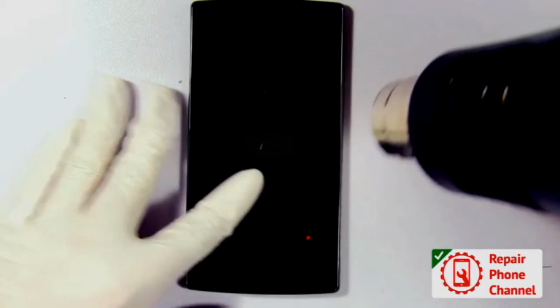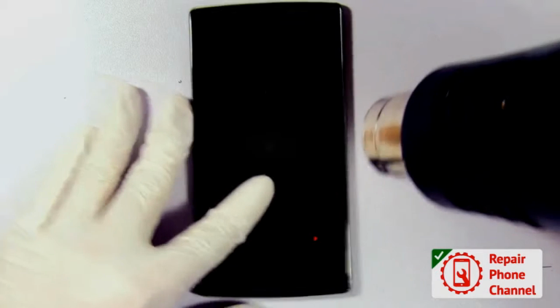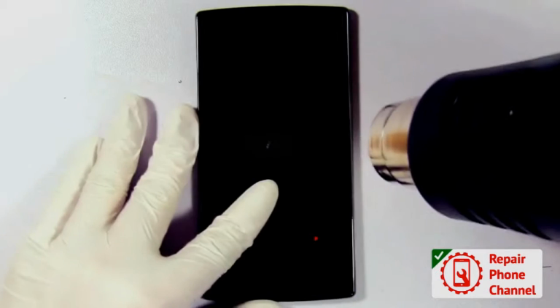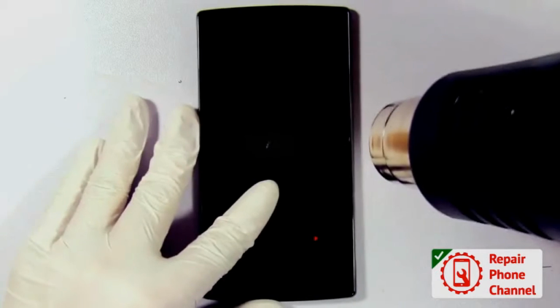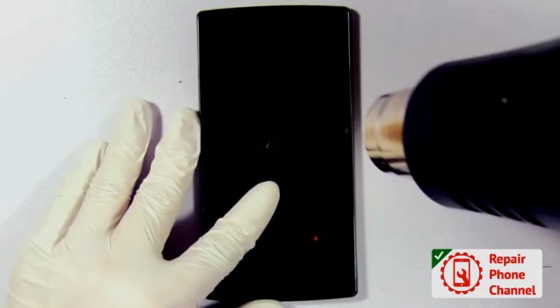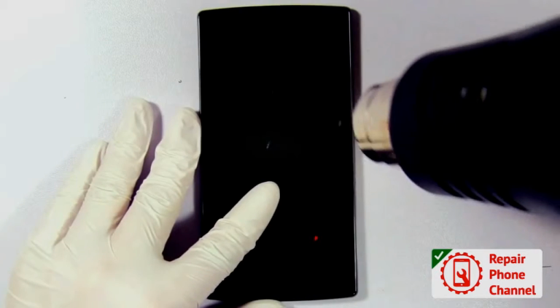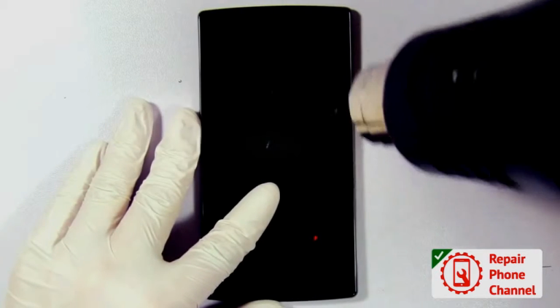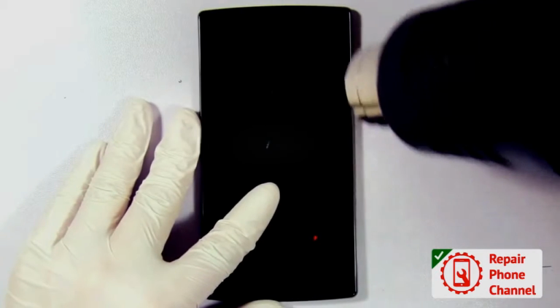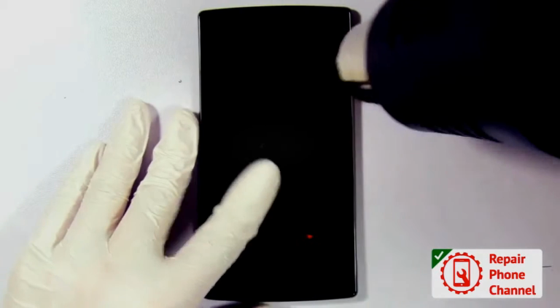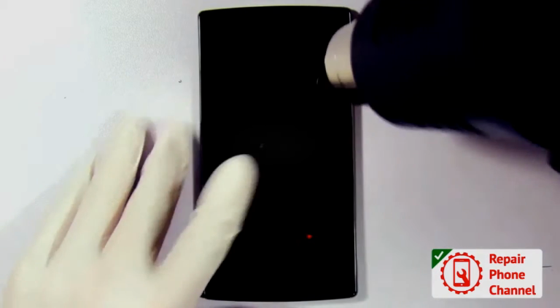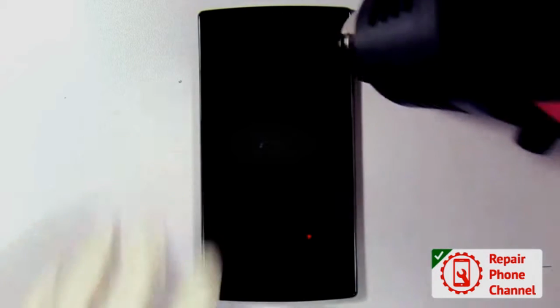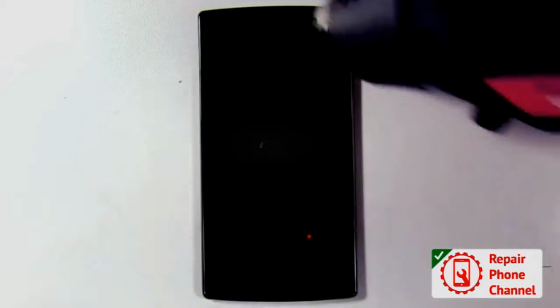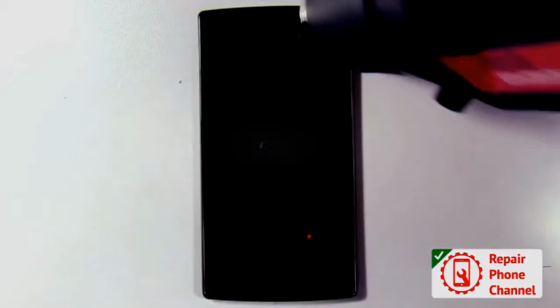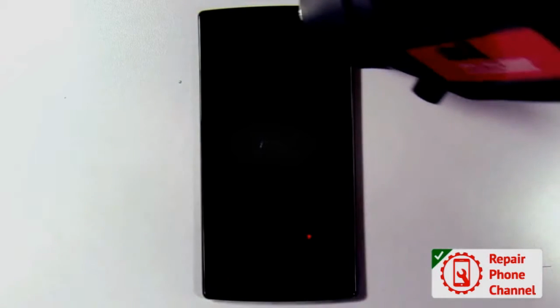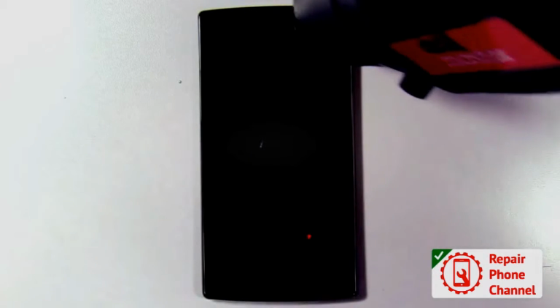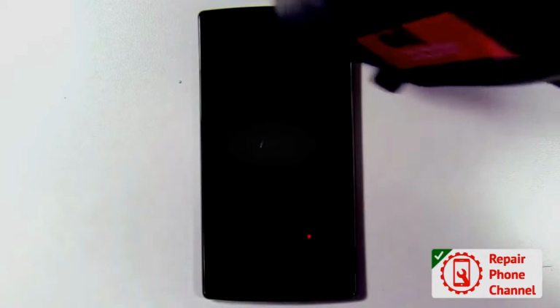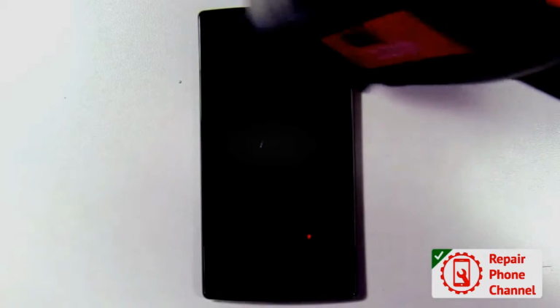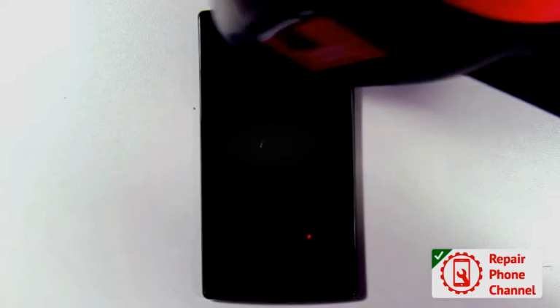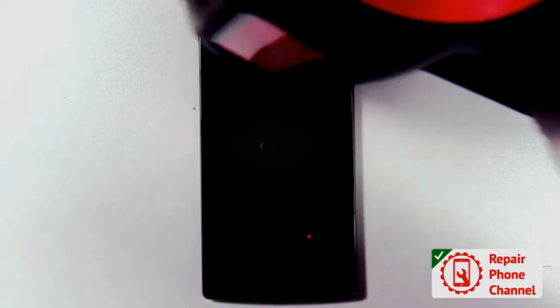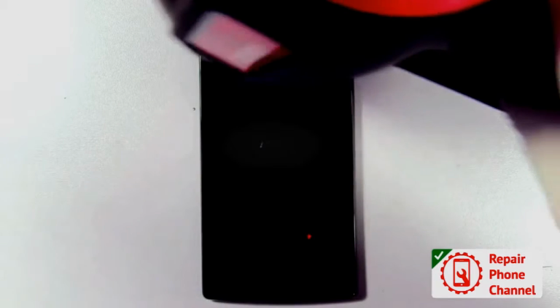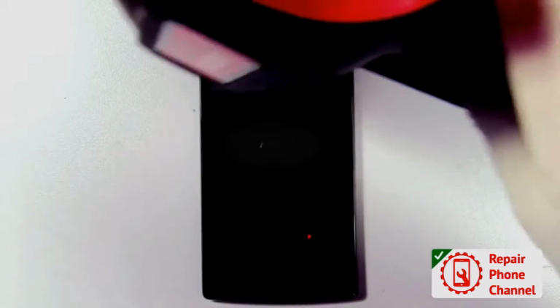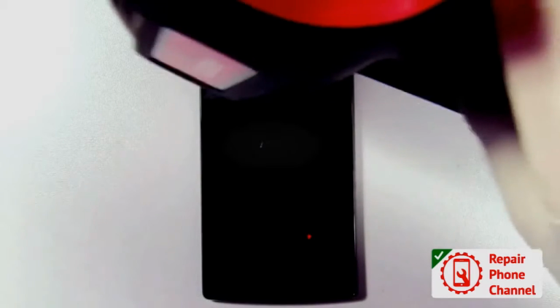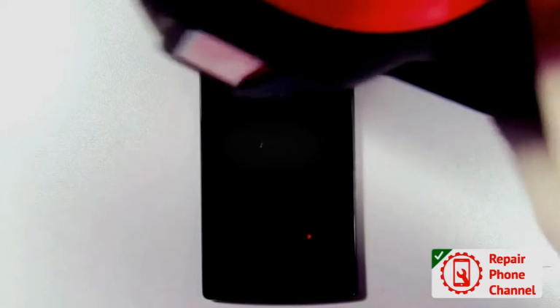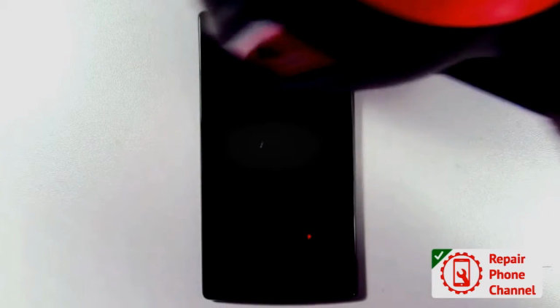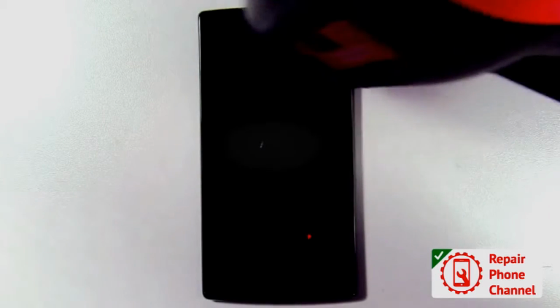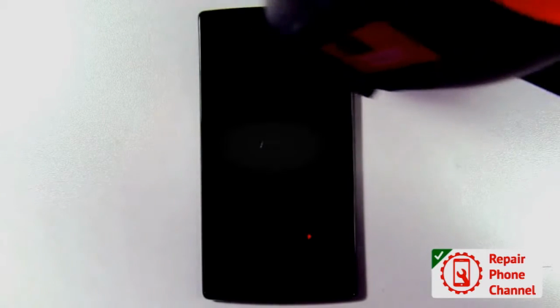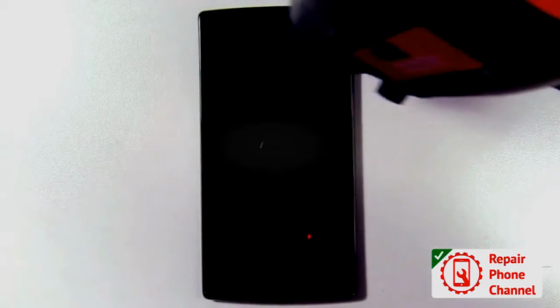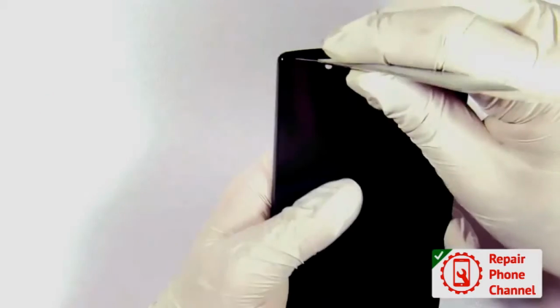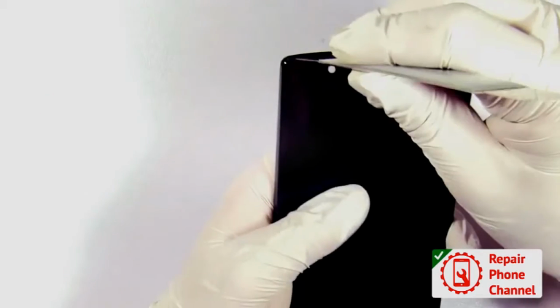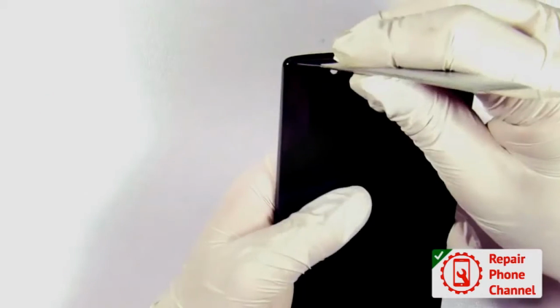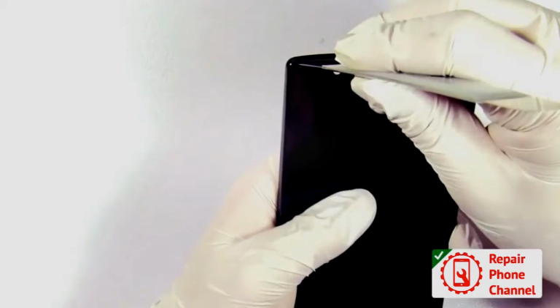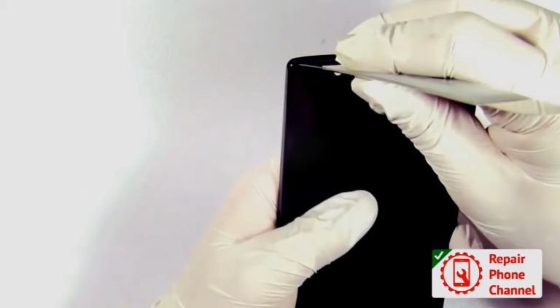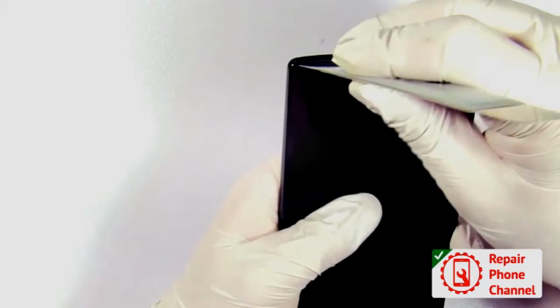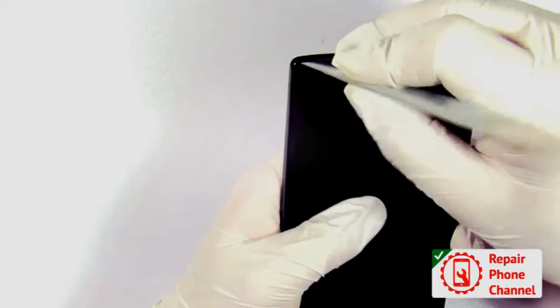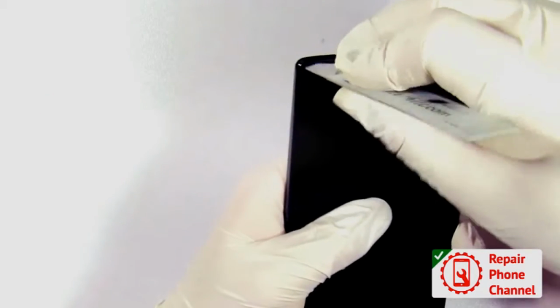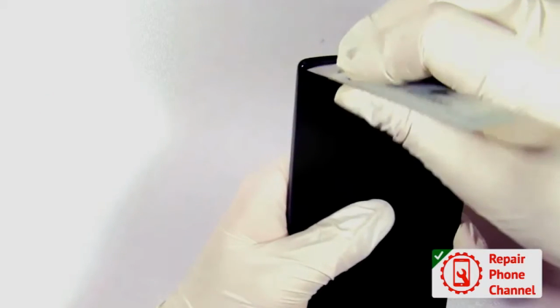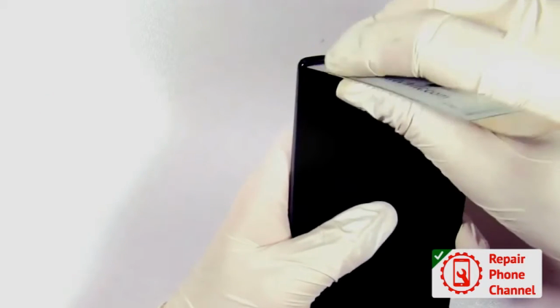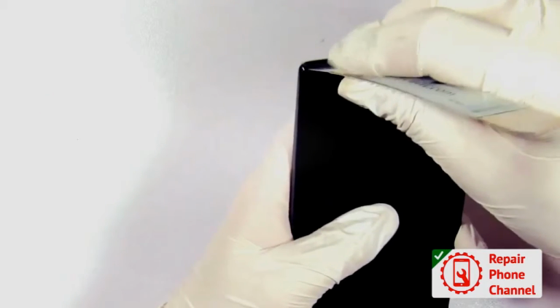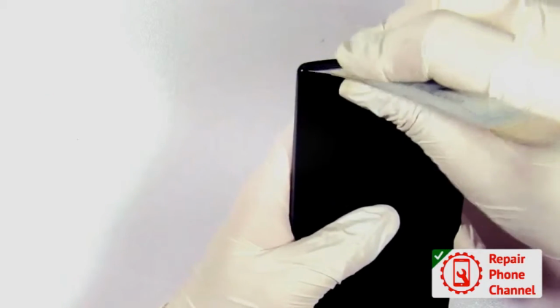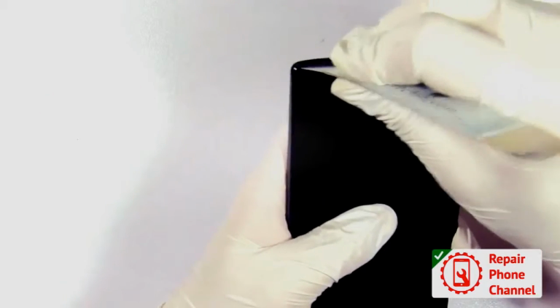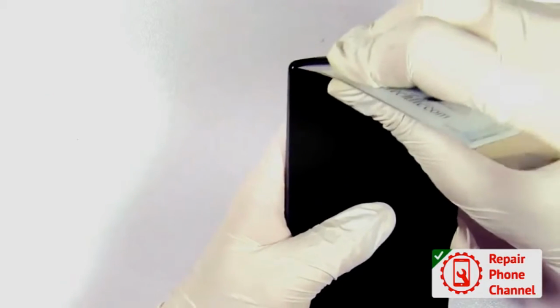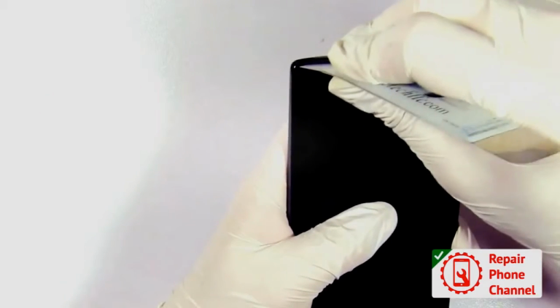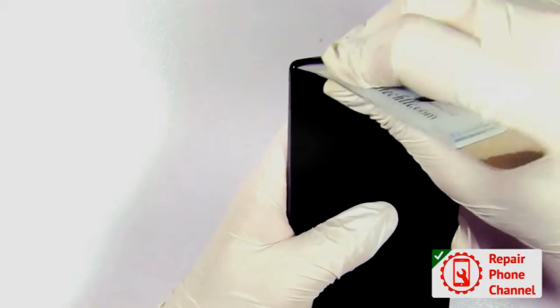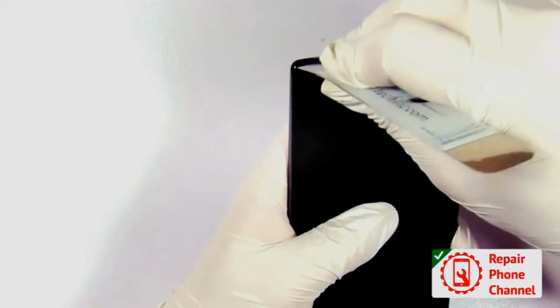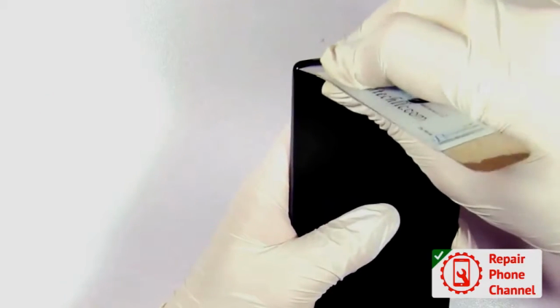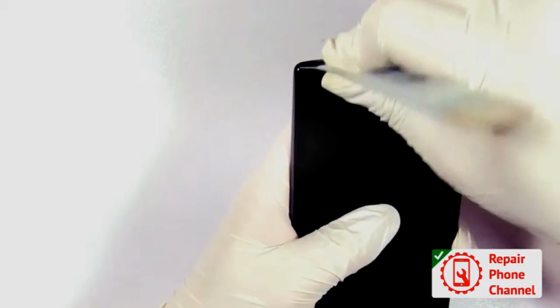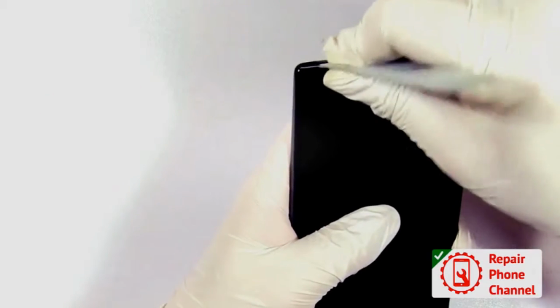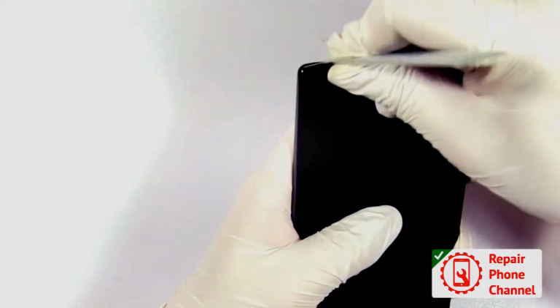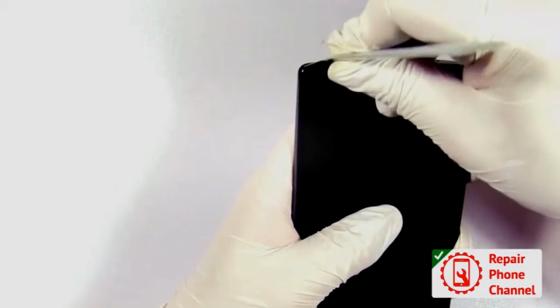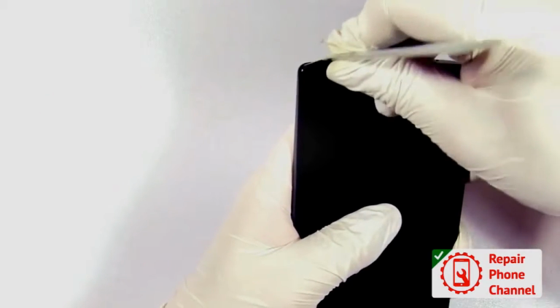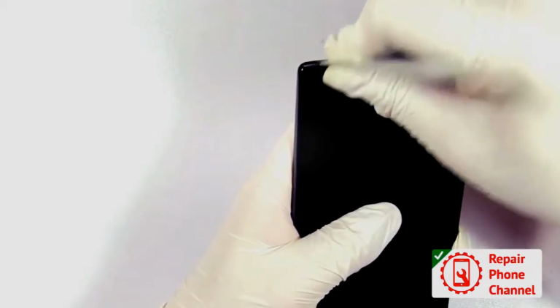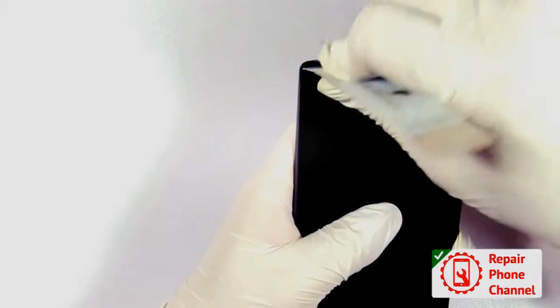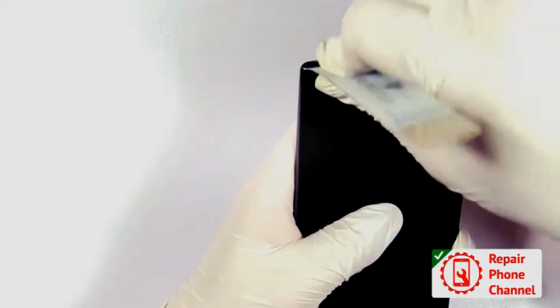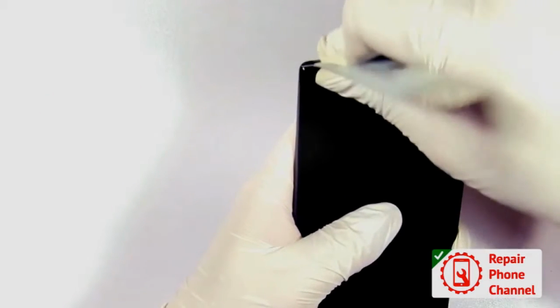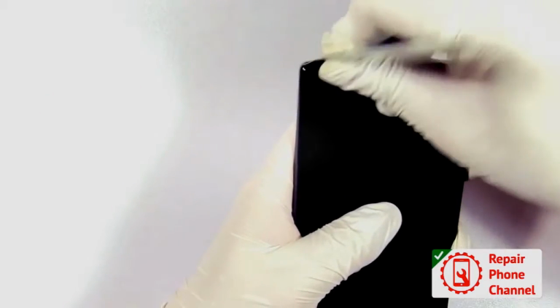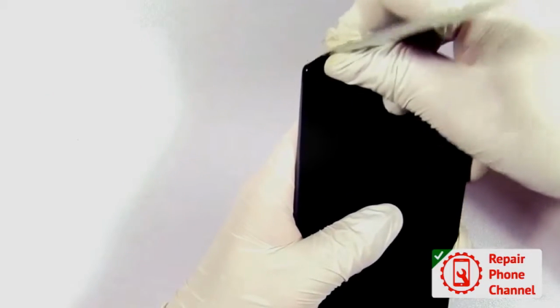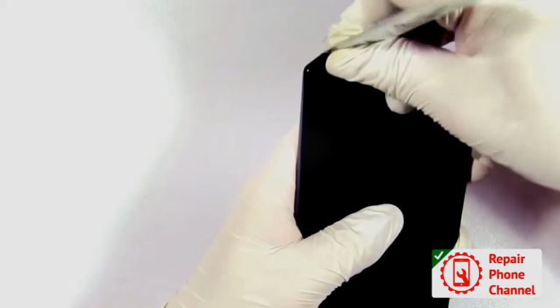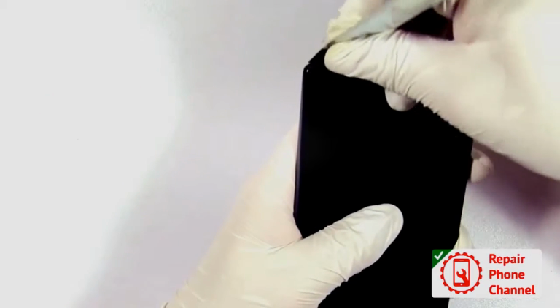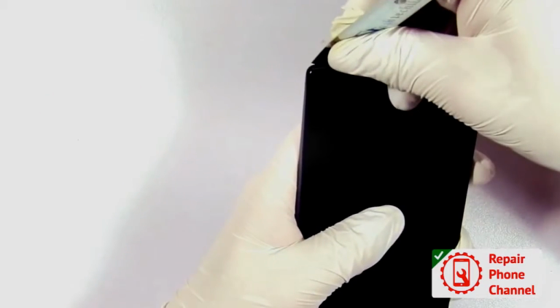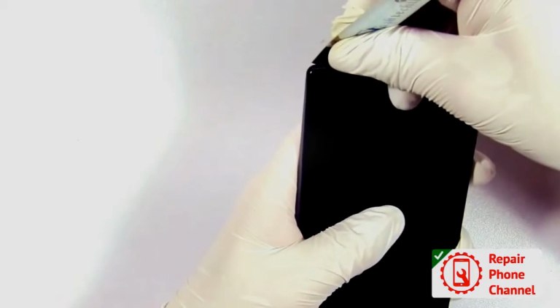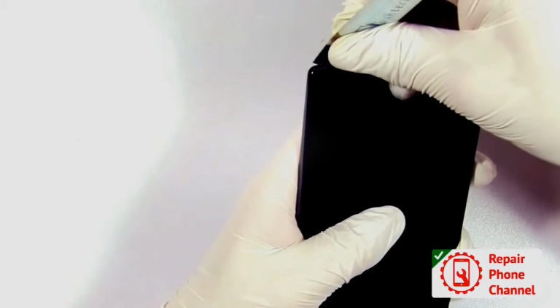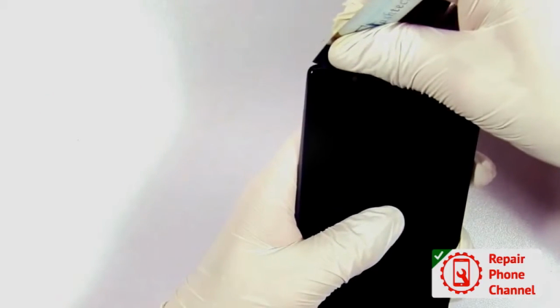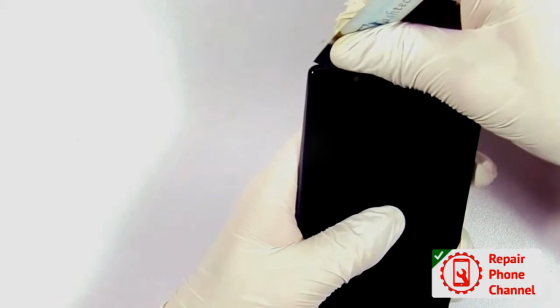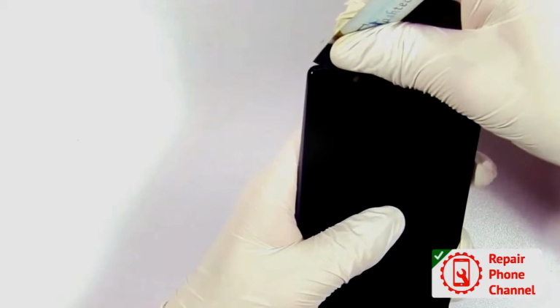To remove the LCD, heat the screen for about 15 seconds, then use your pry tool to separate the adhesive.